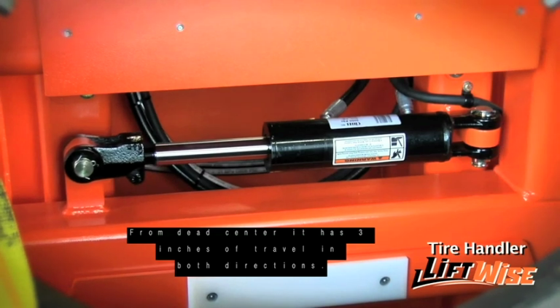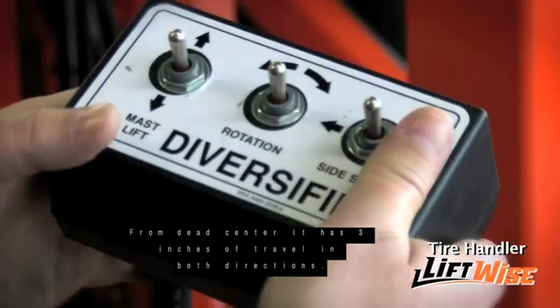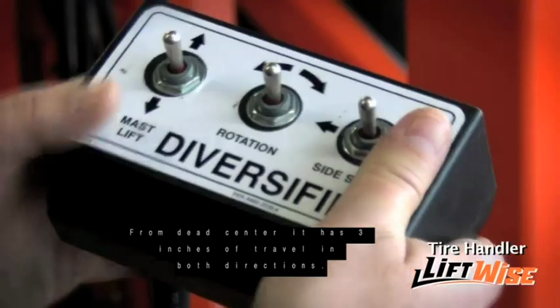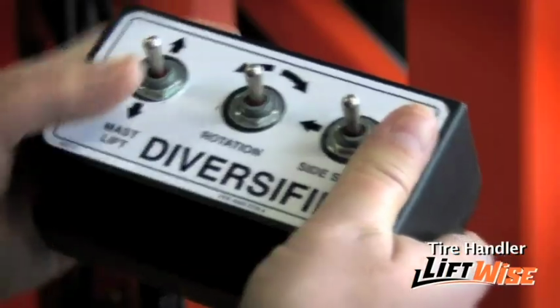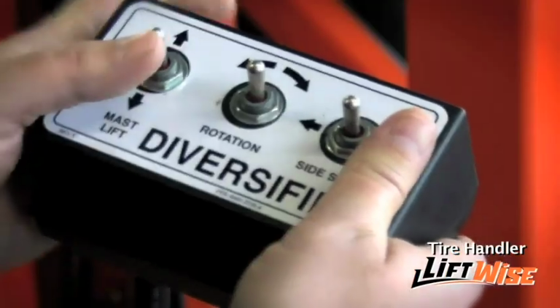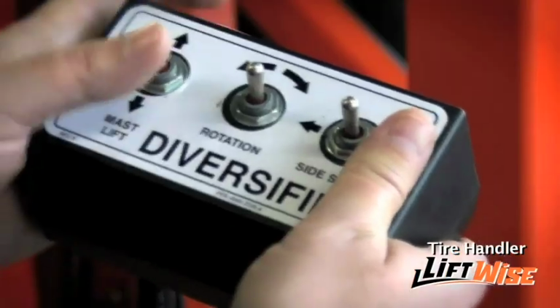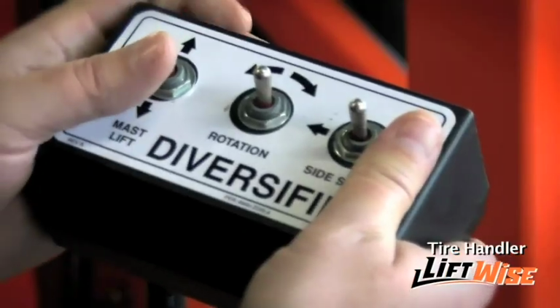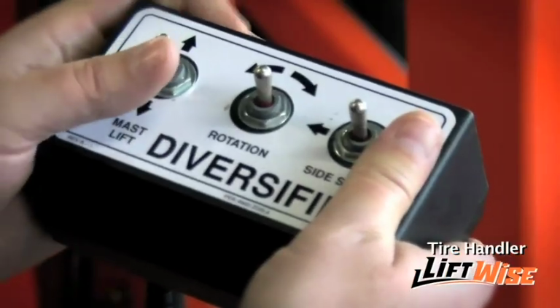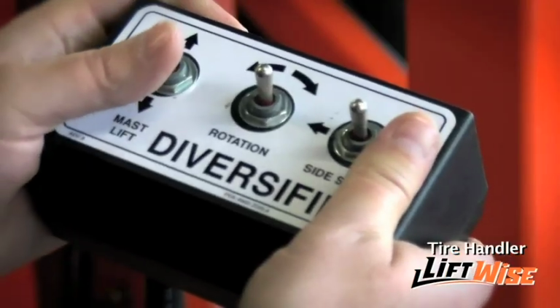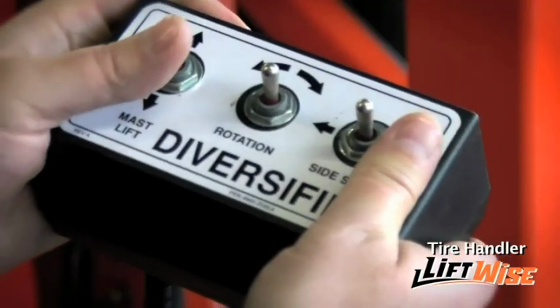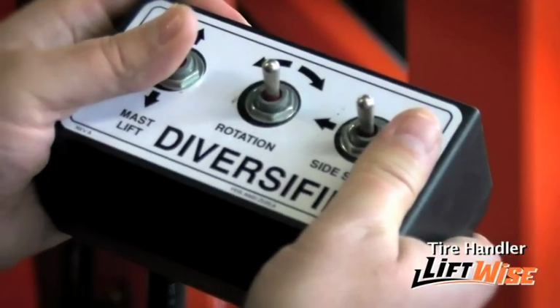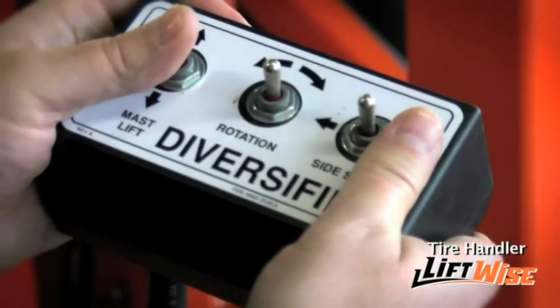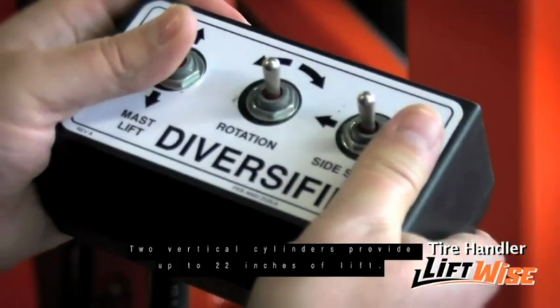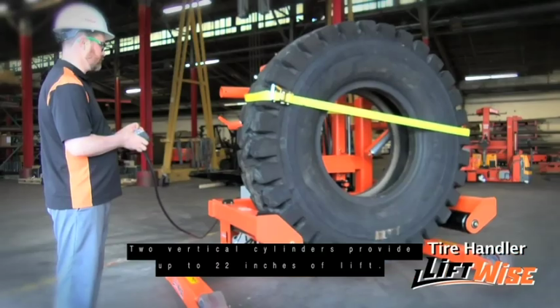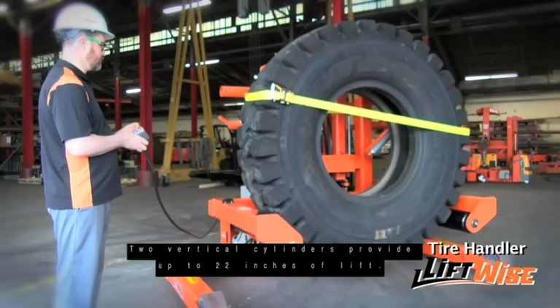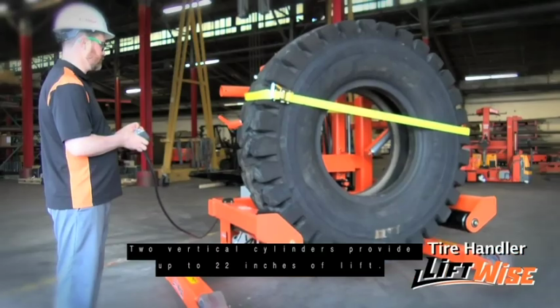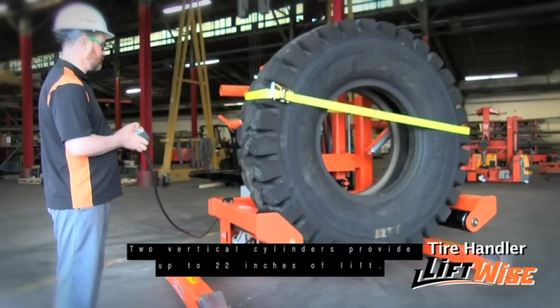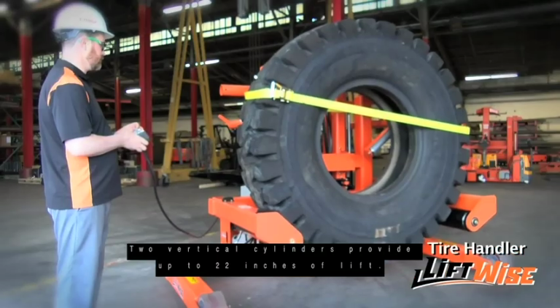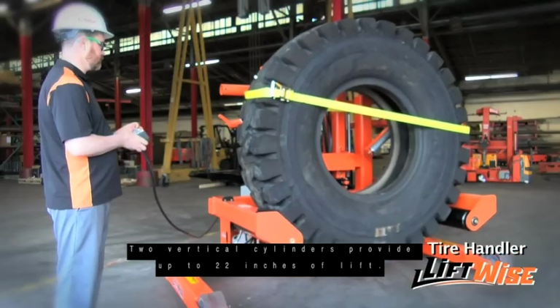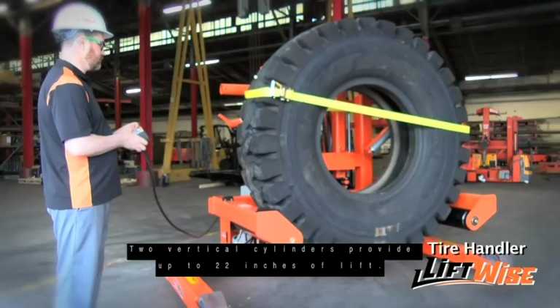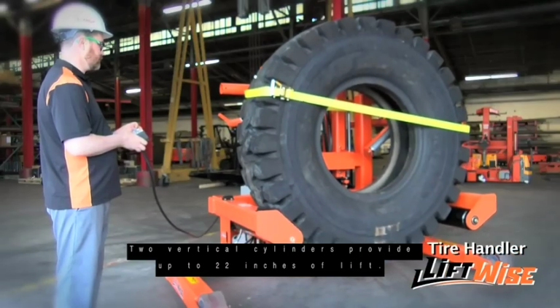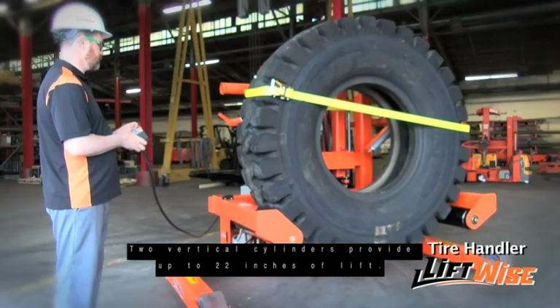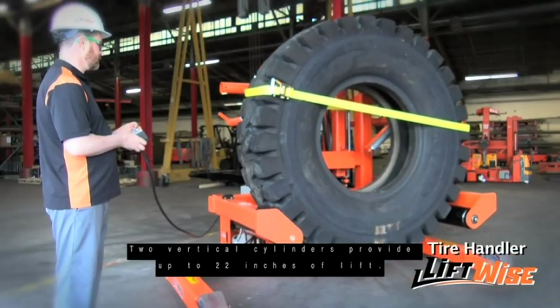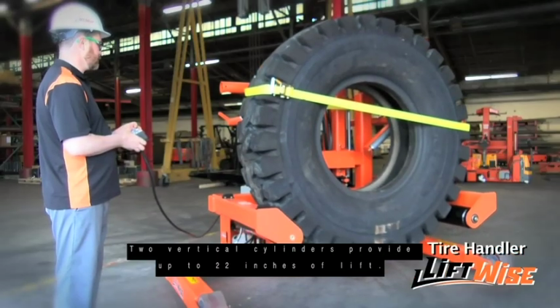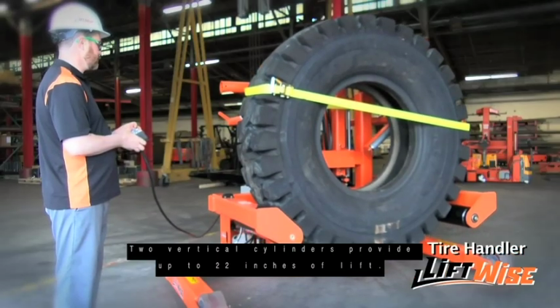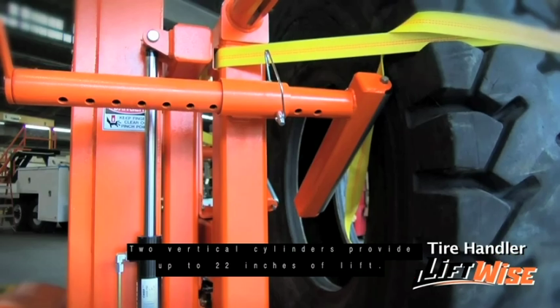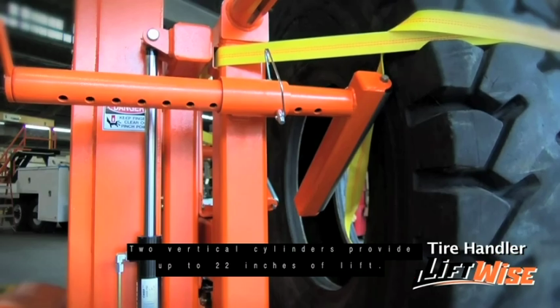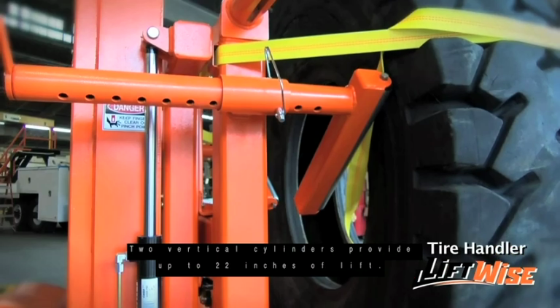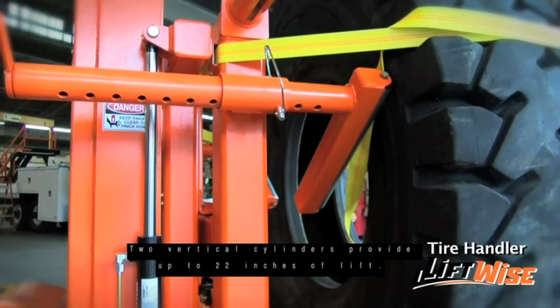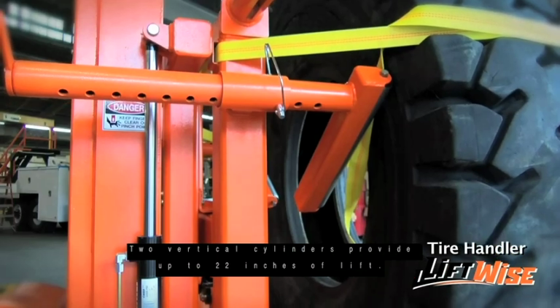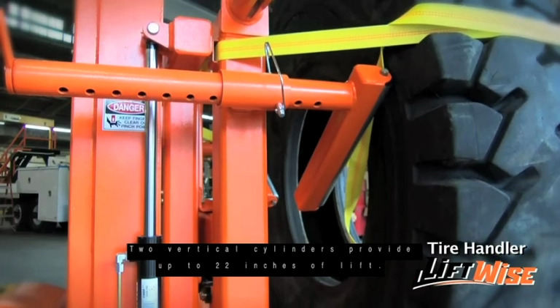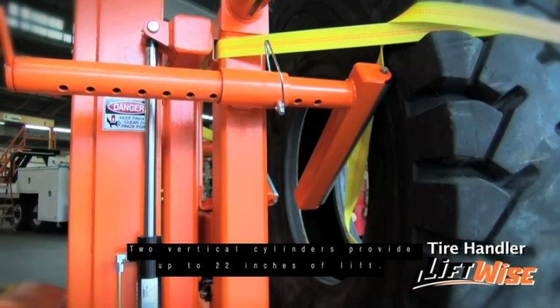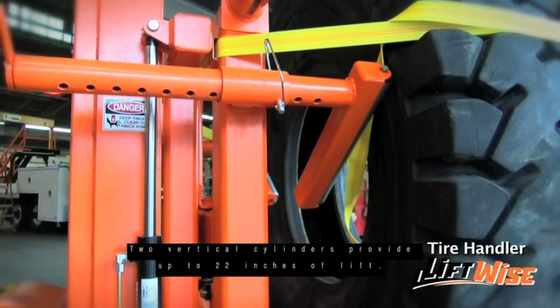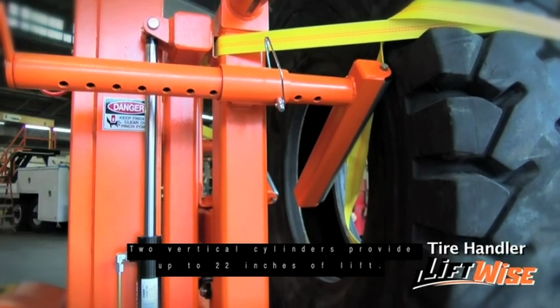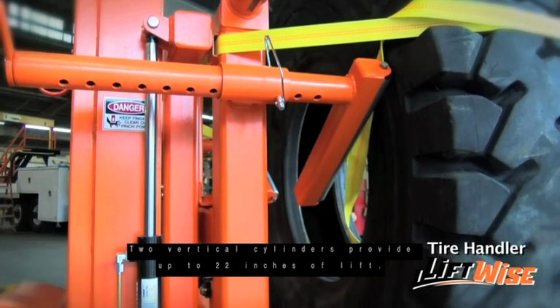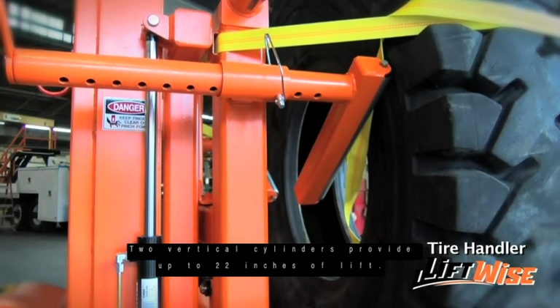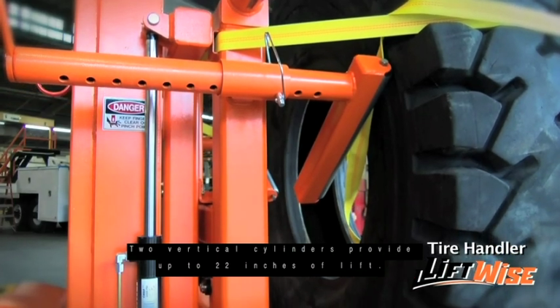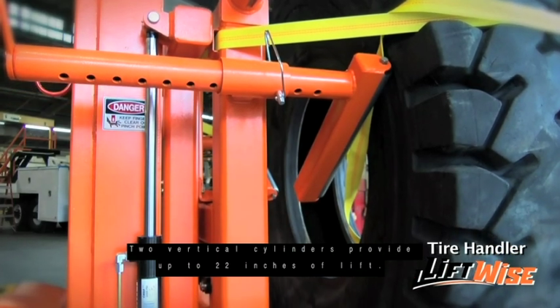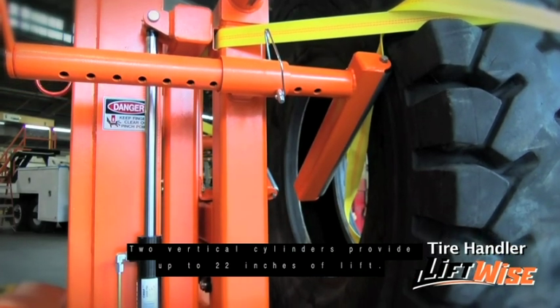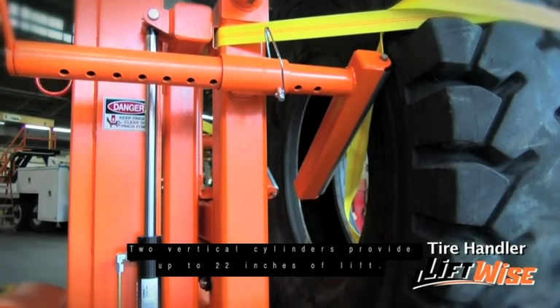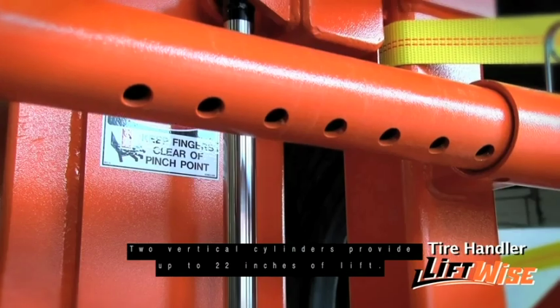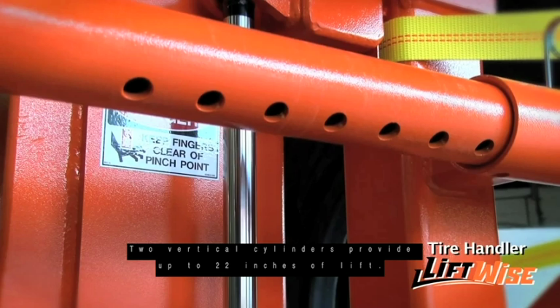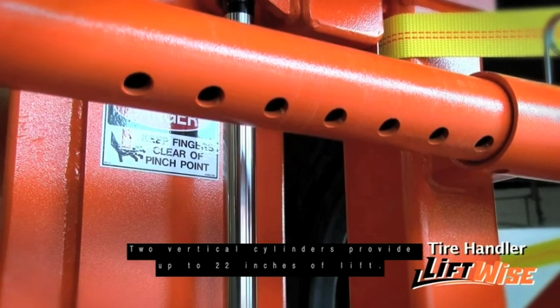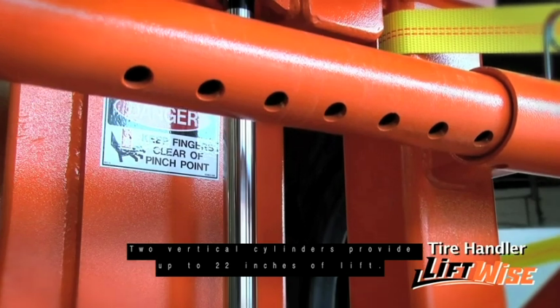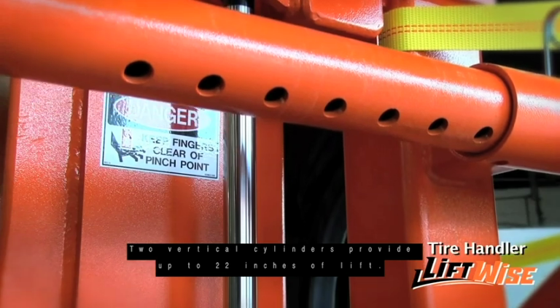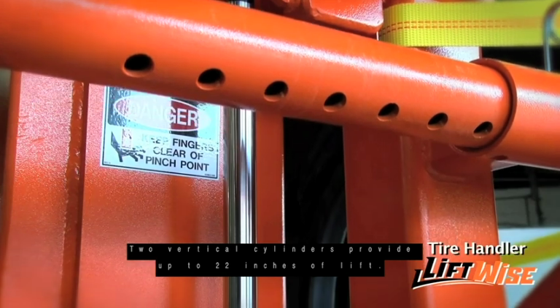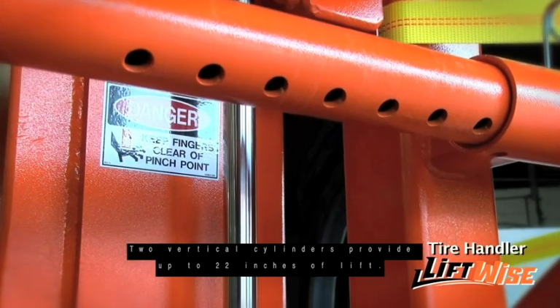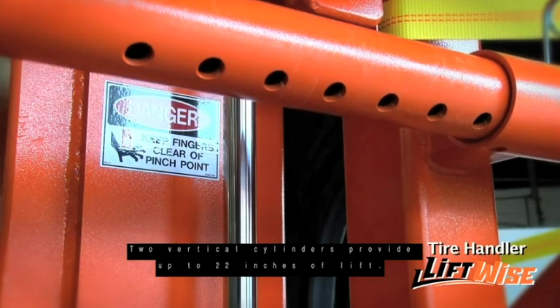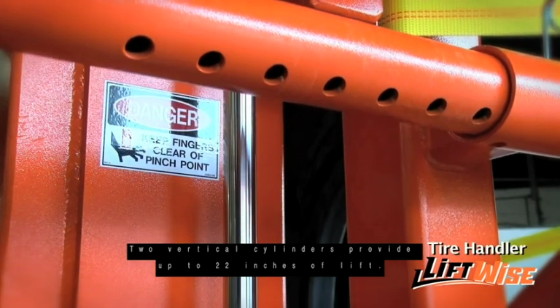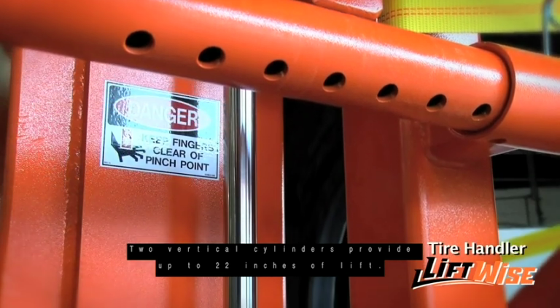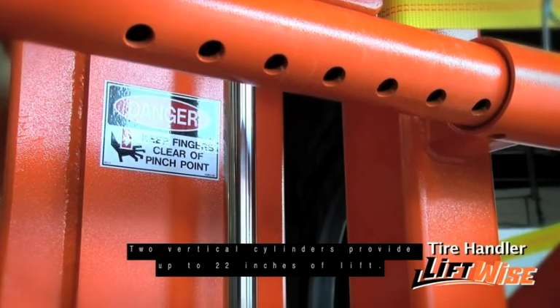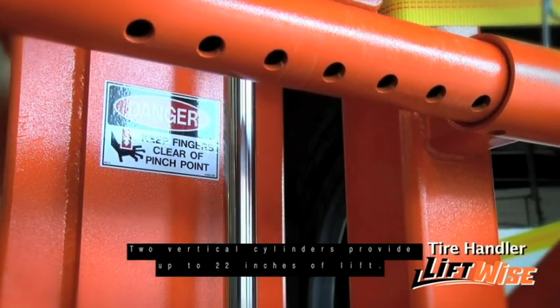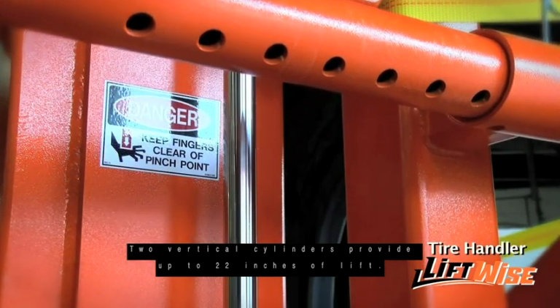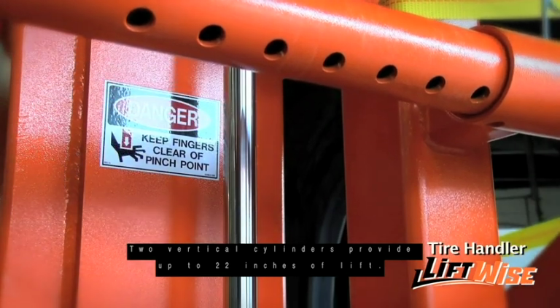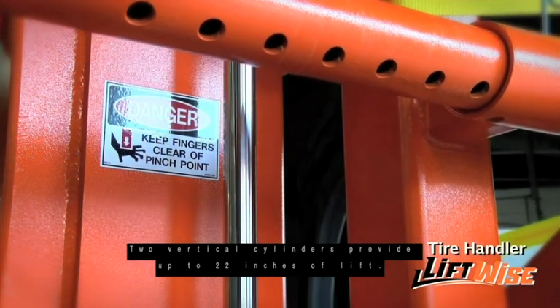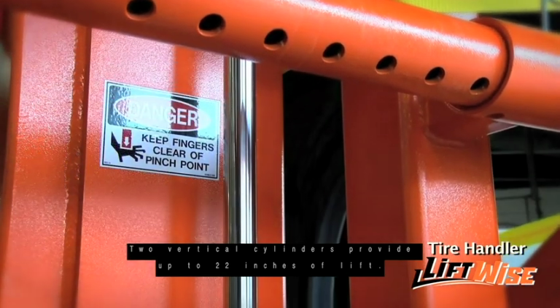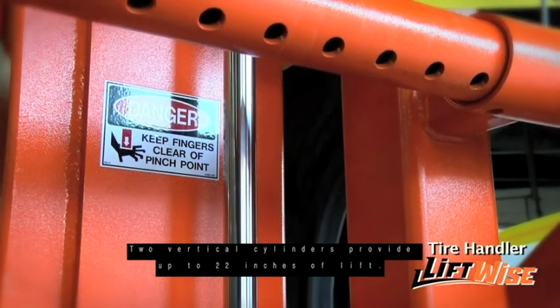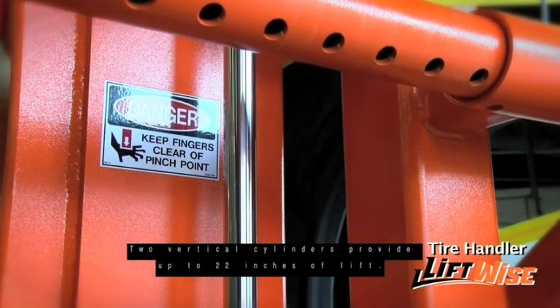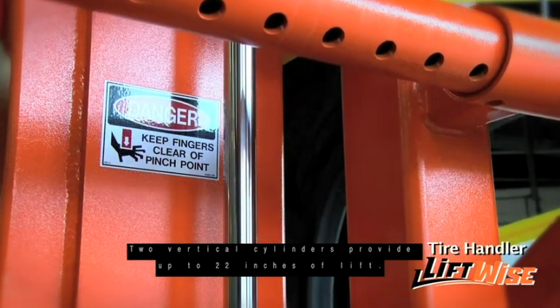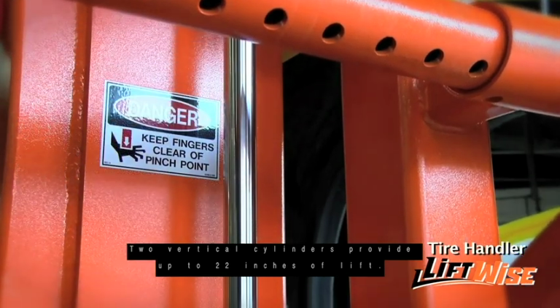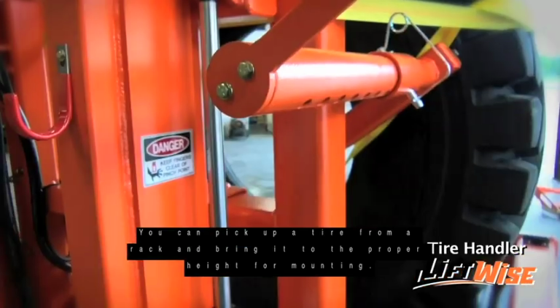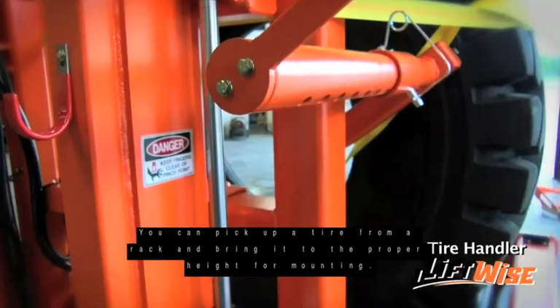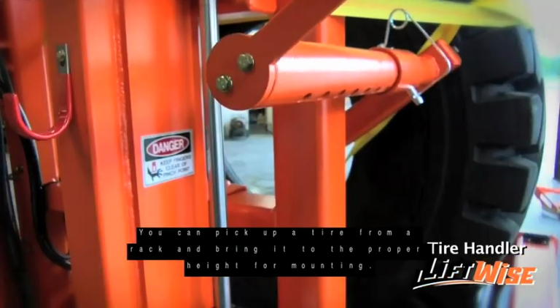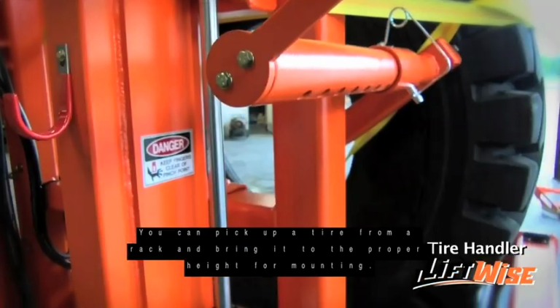Two vertical cylinders provide up to 22 inches of lift. You can pick up a tire from a rack or bring it to the proper height for mounting.